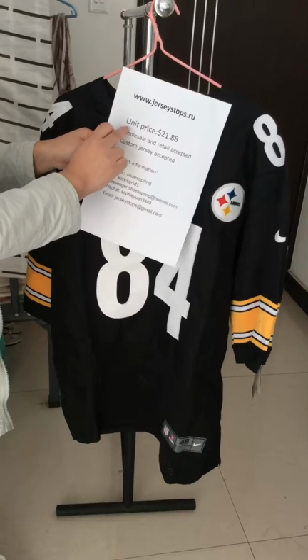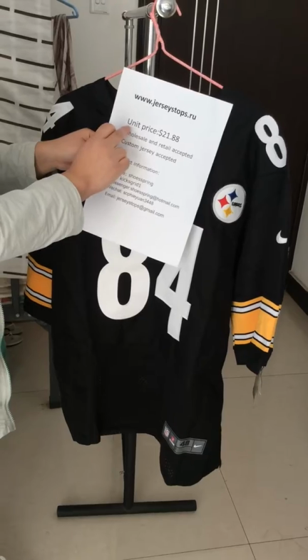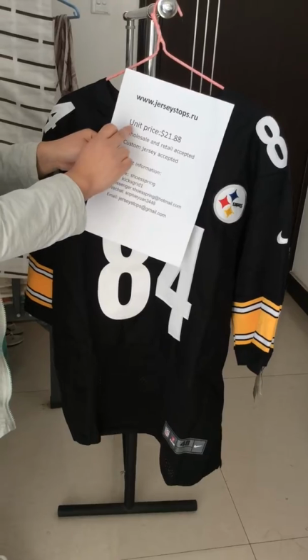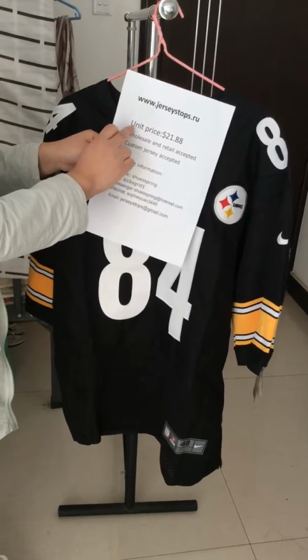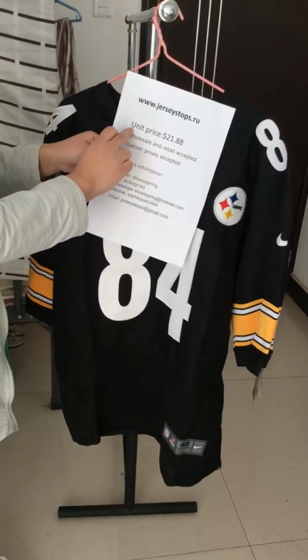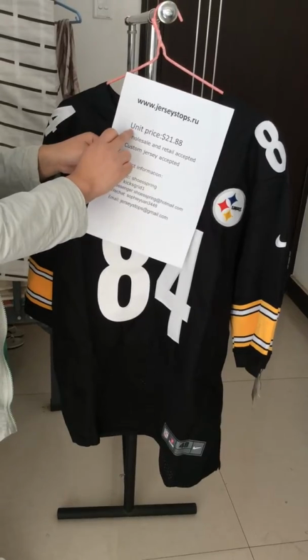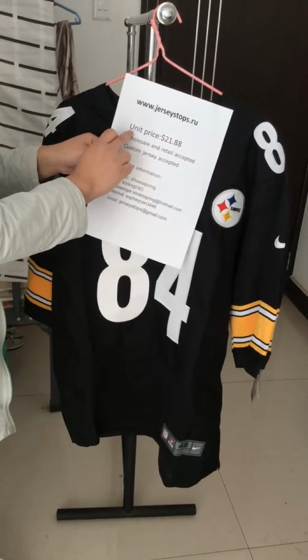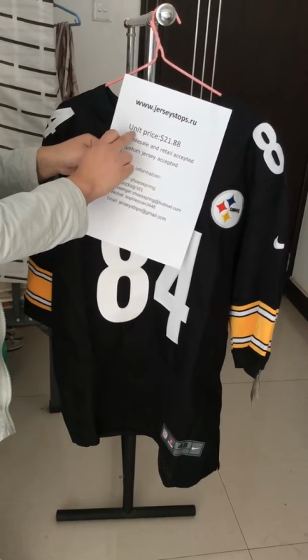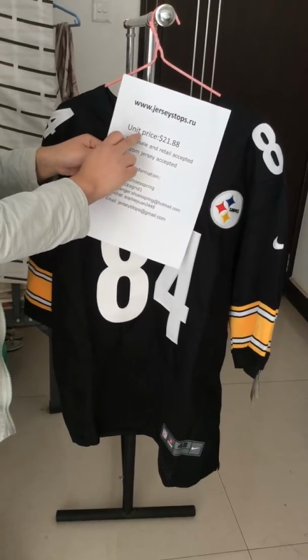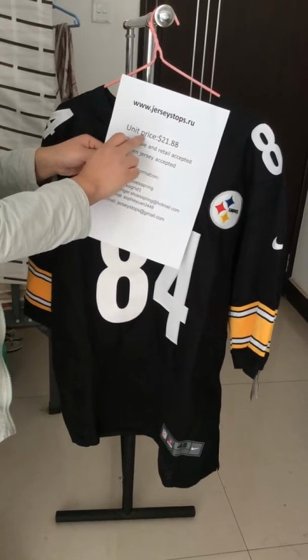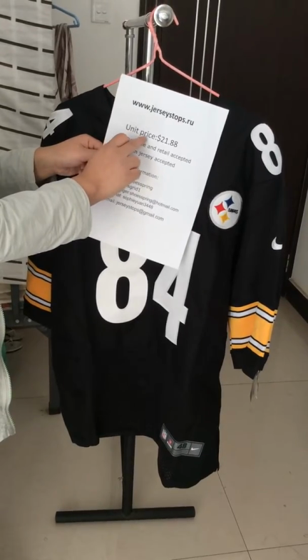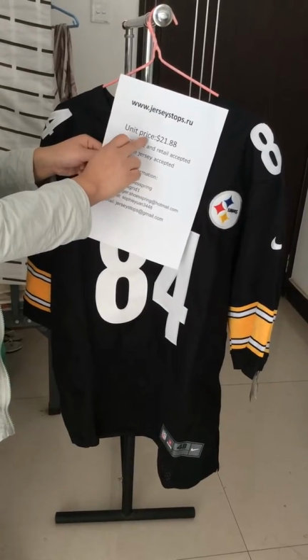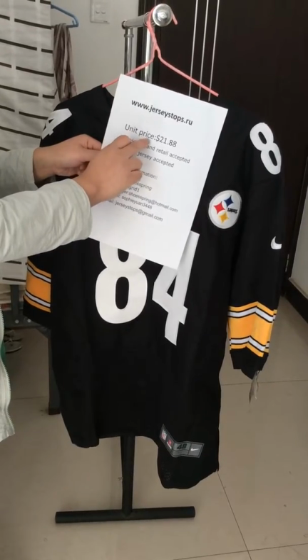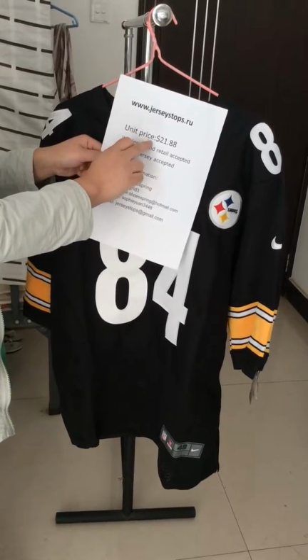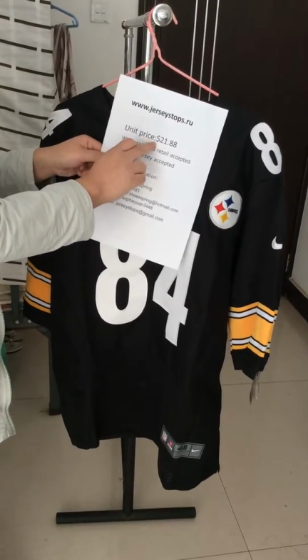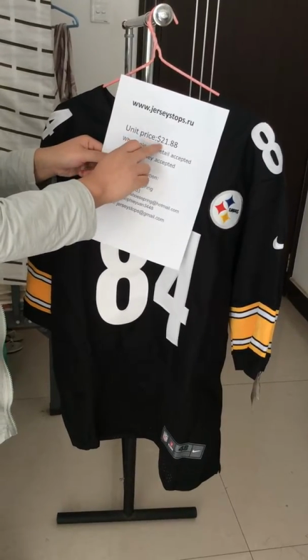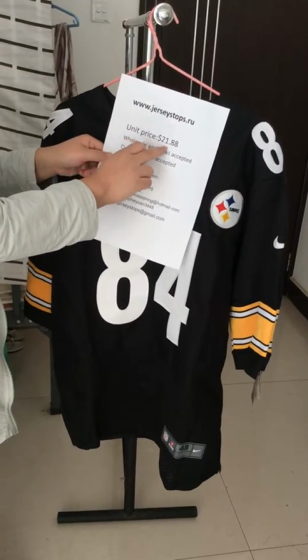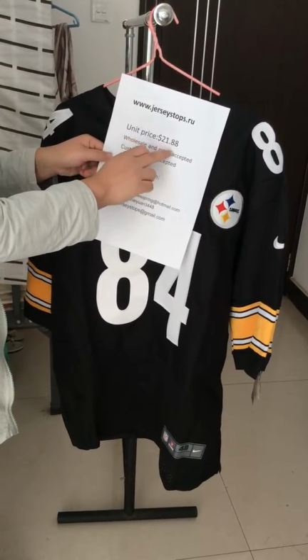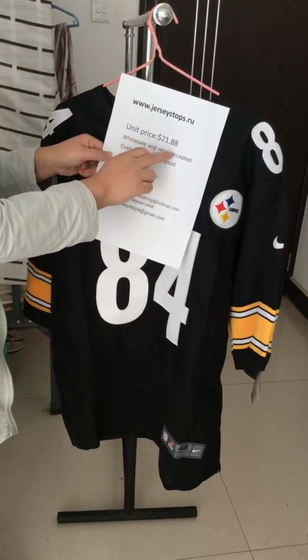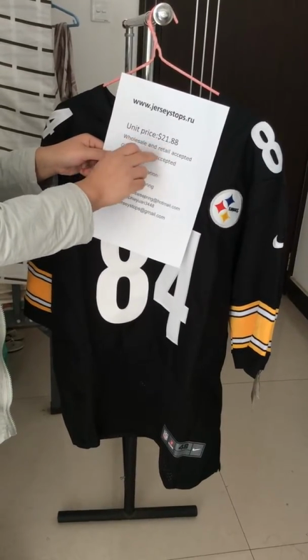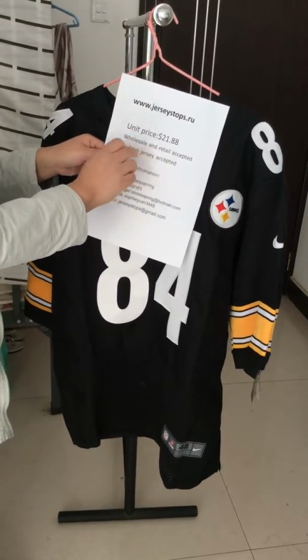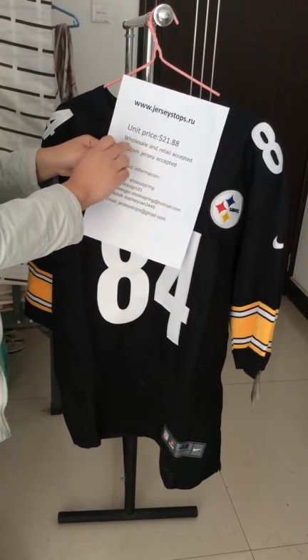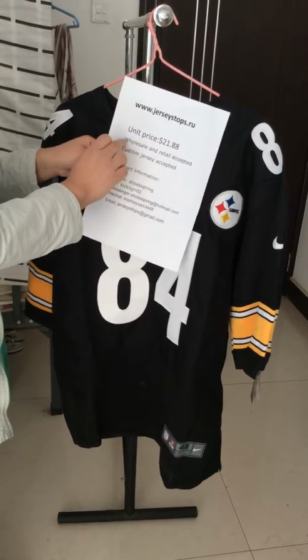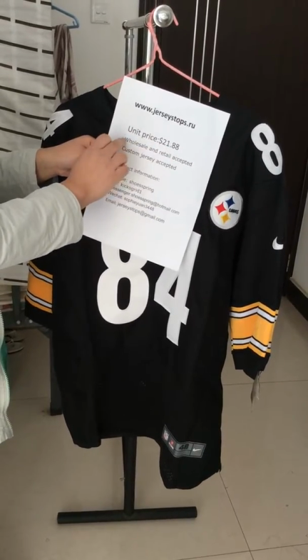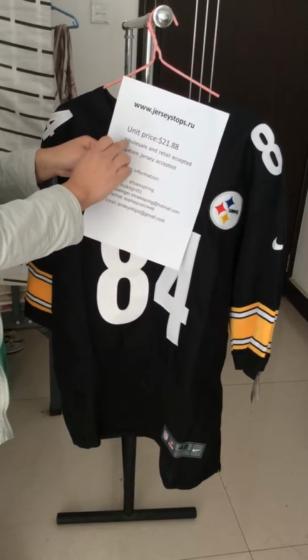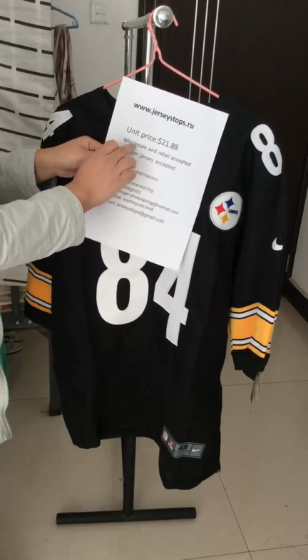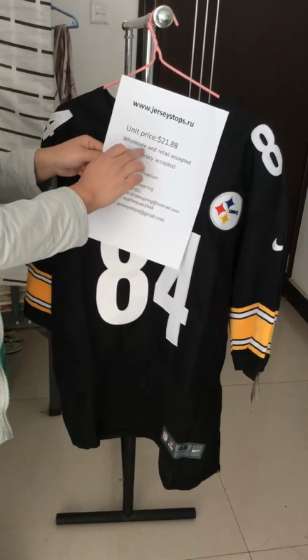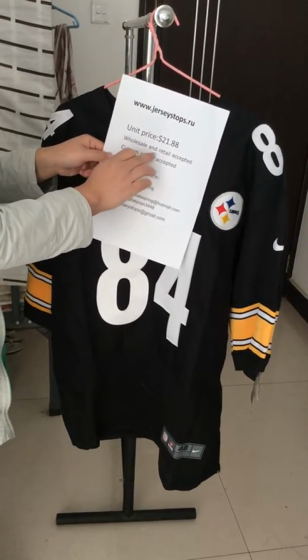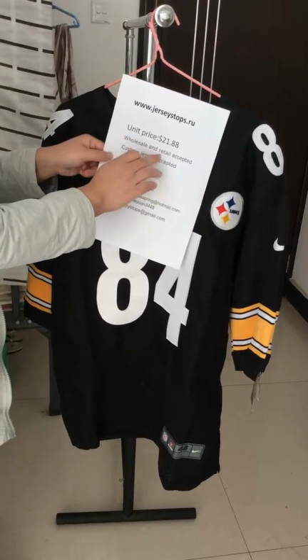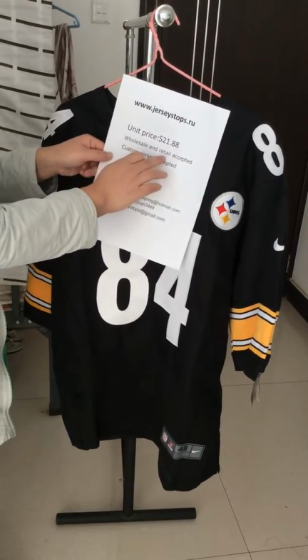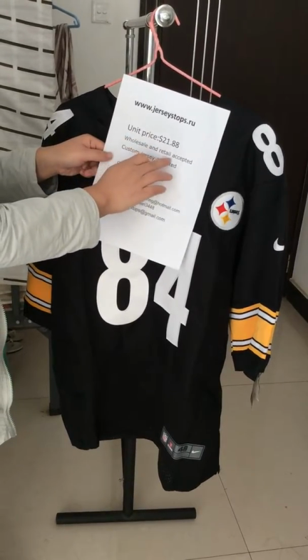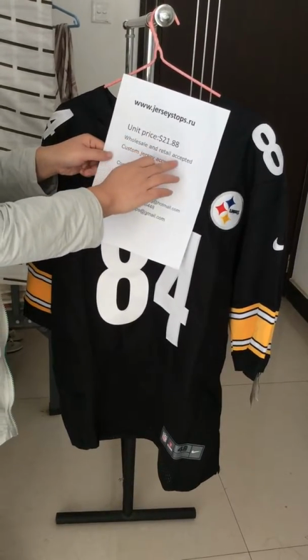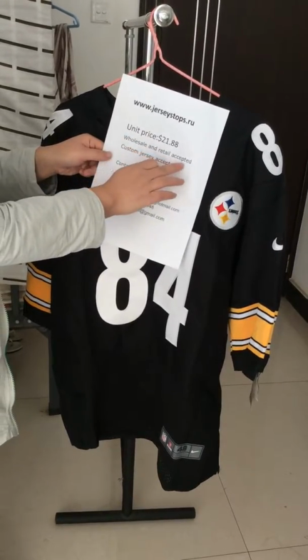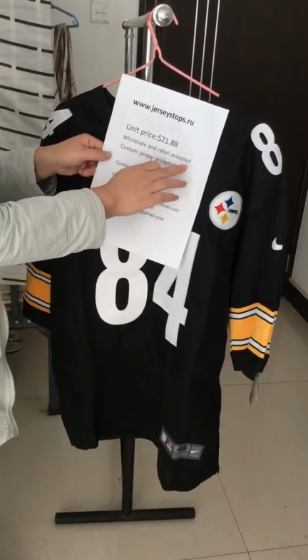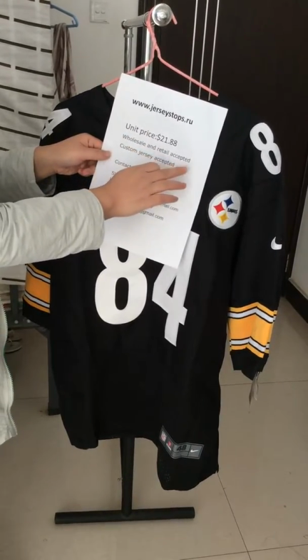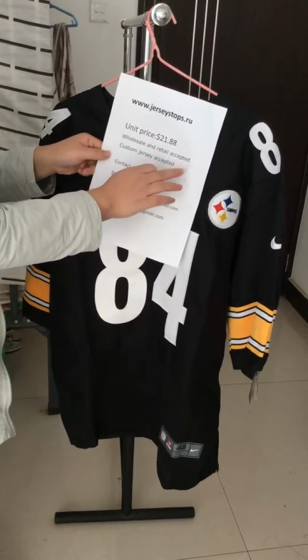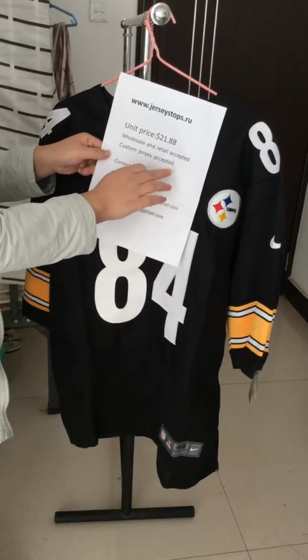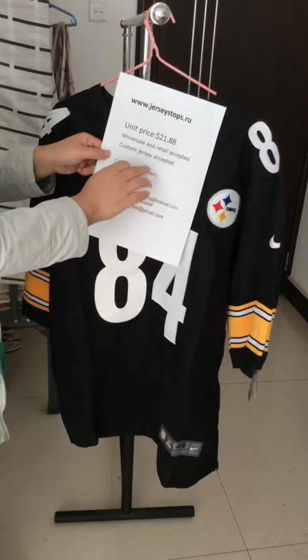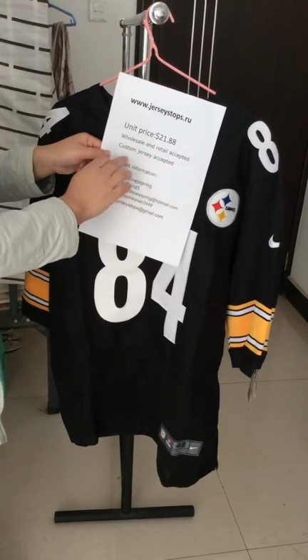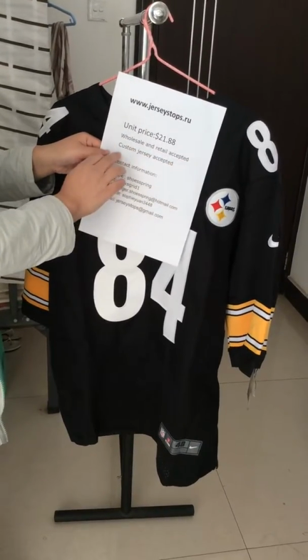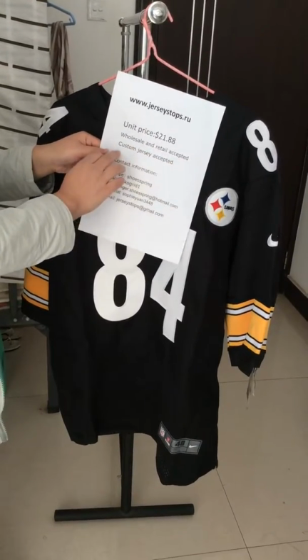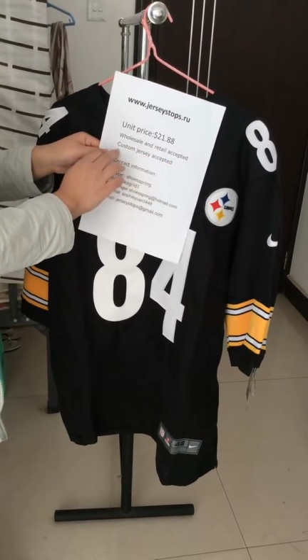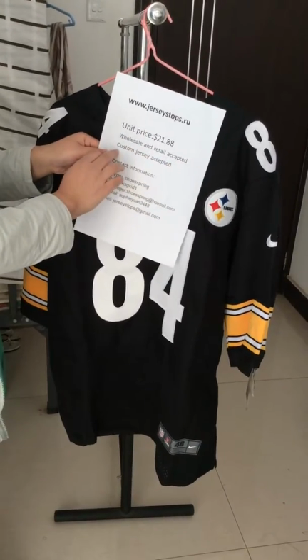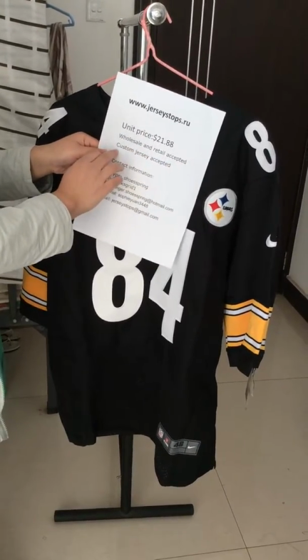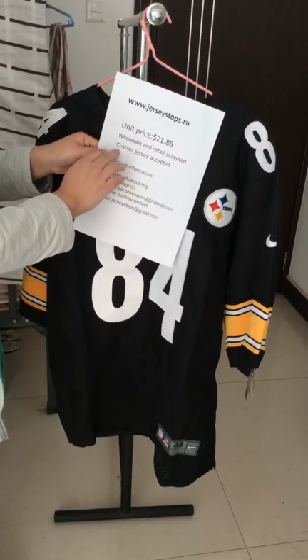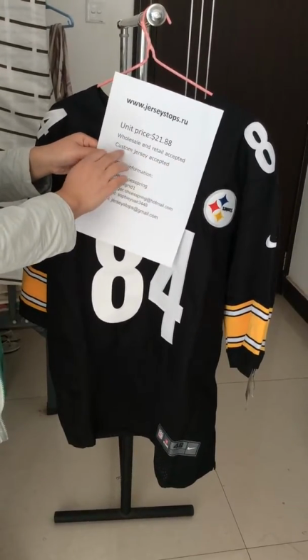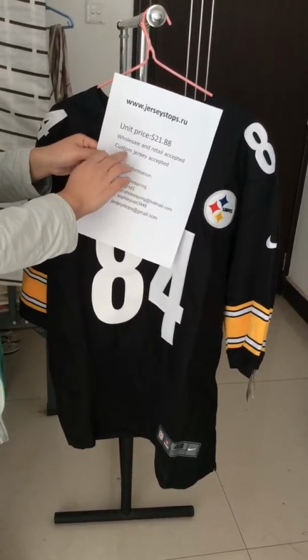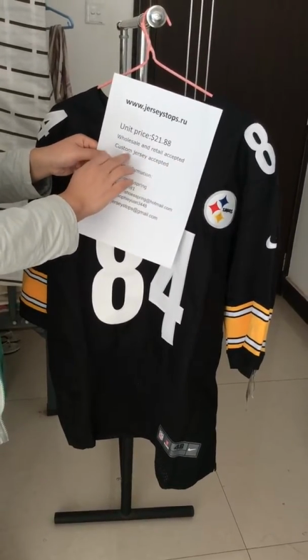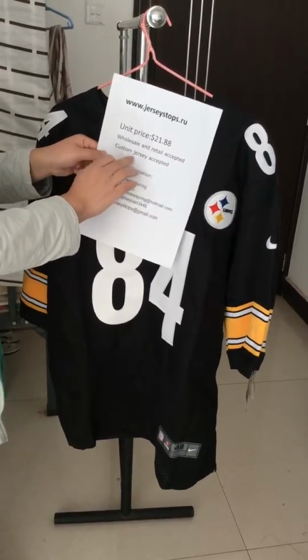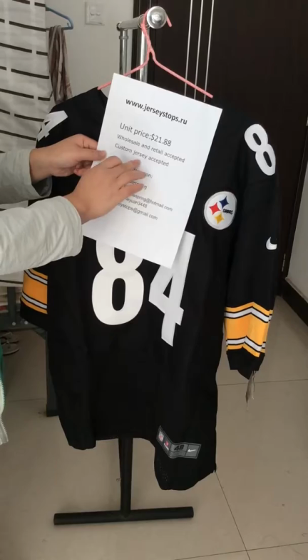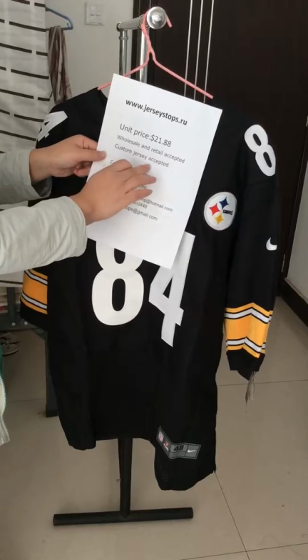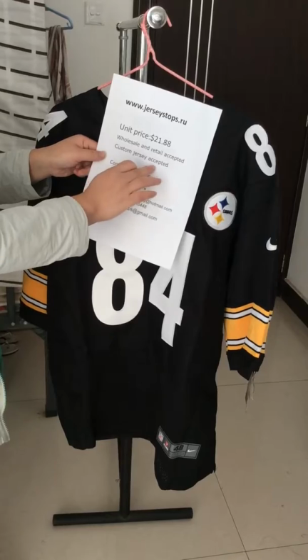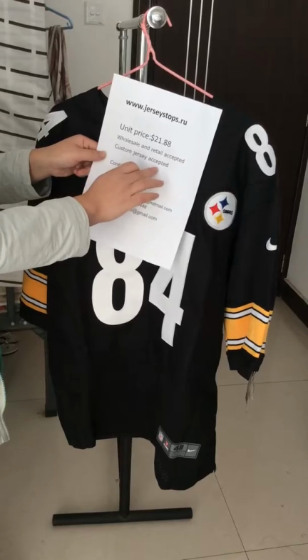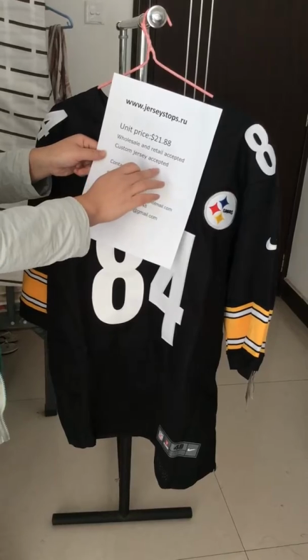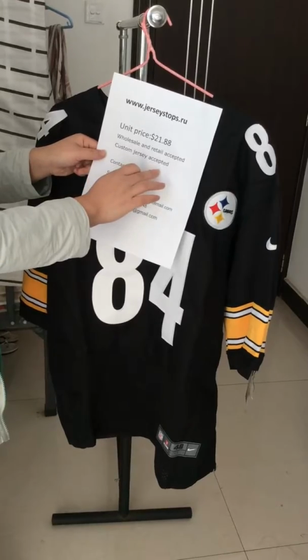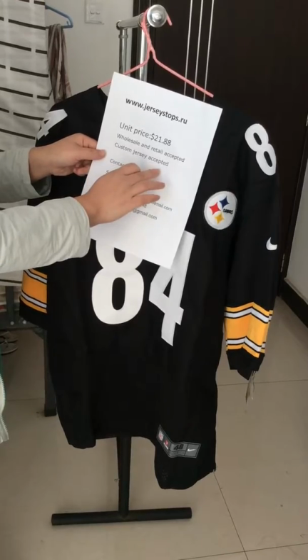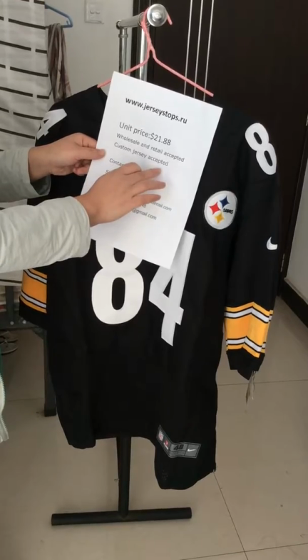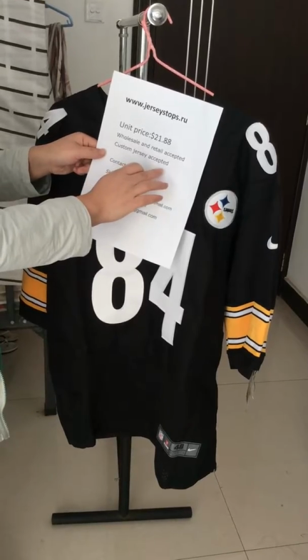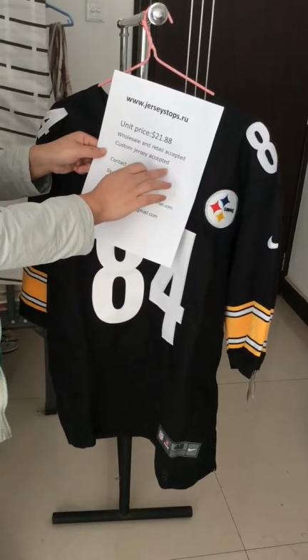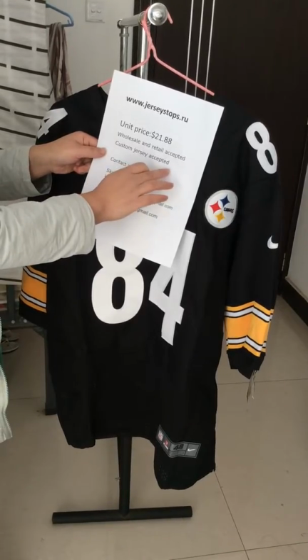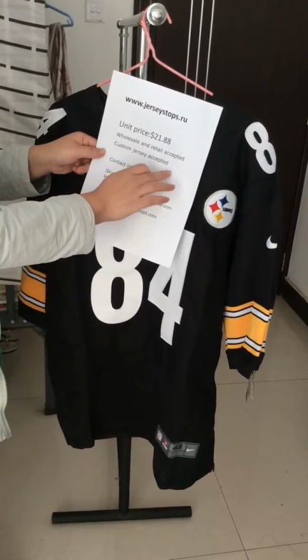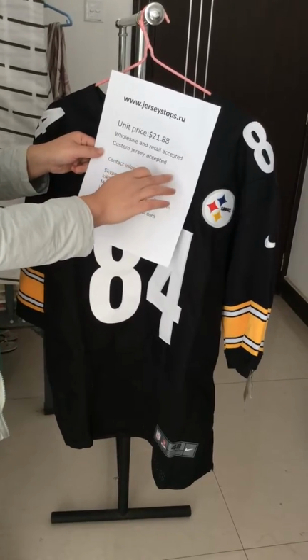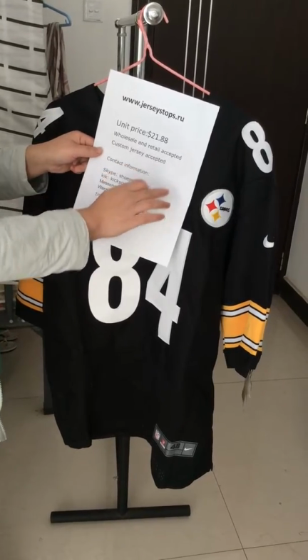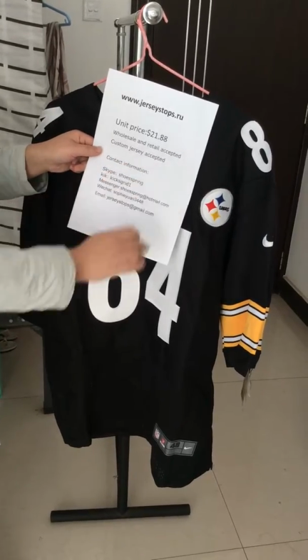The unit price is here, wholesale and retail accepted. Also custom jersey accepted.